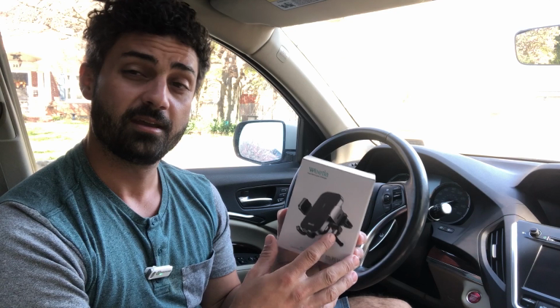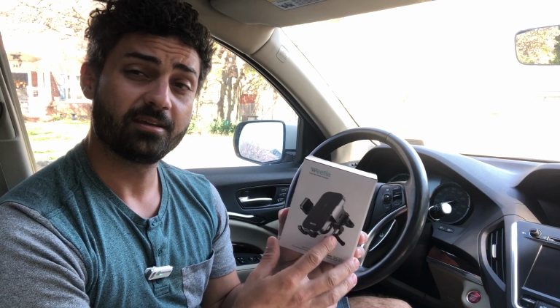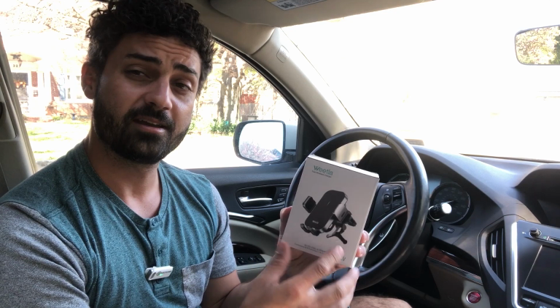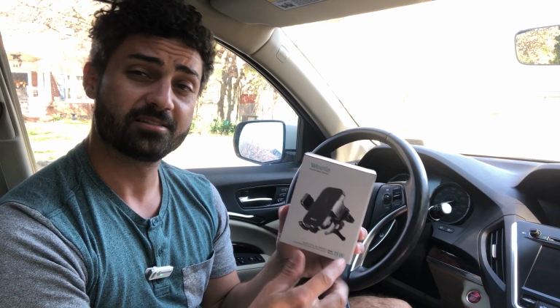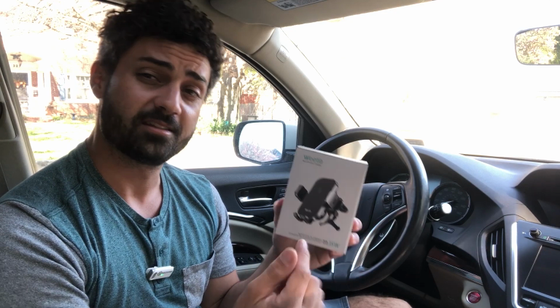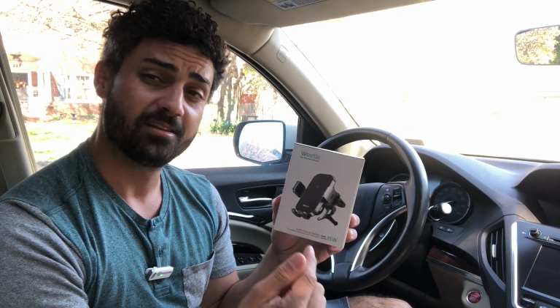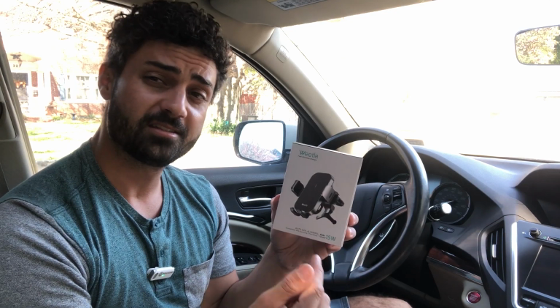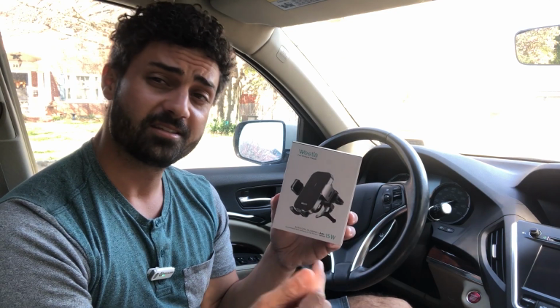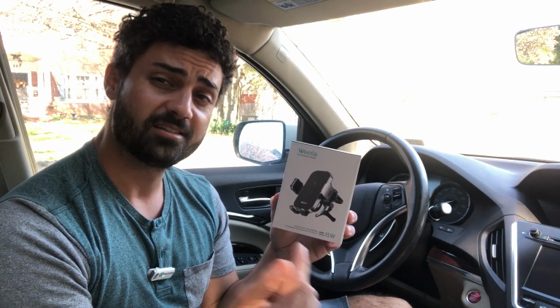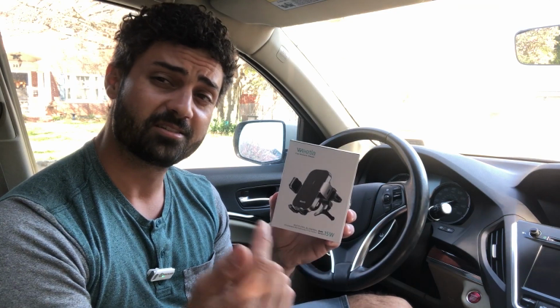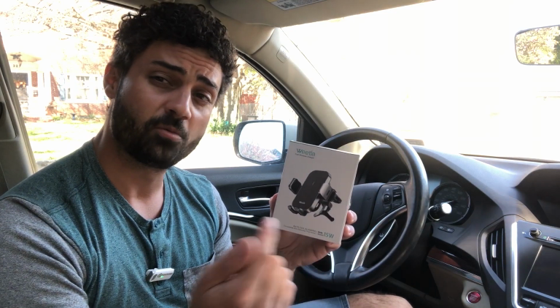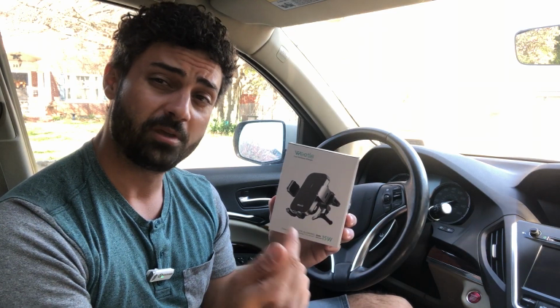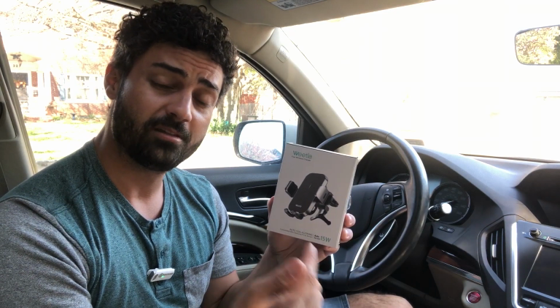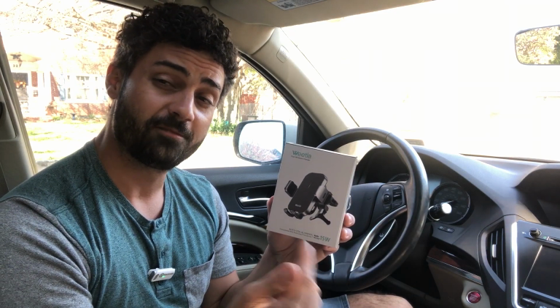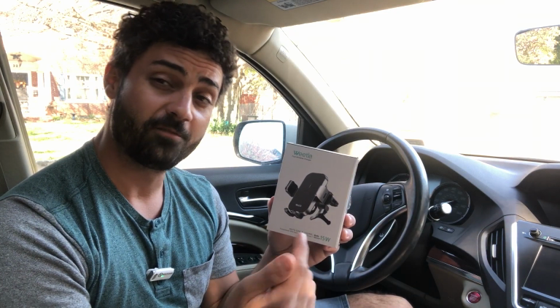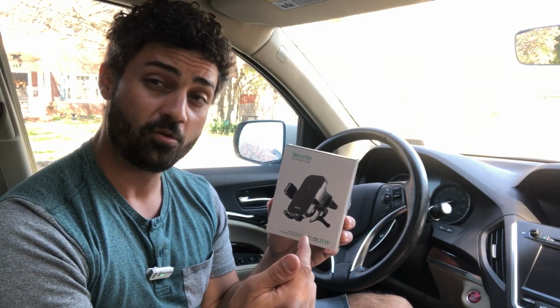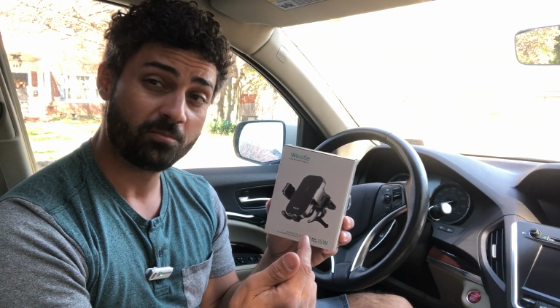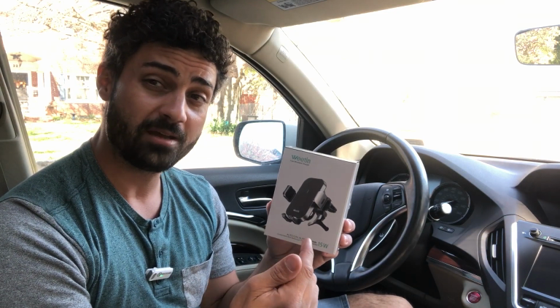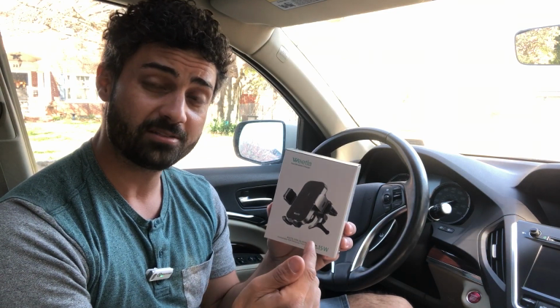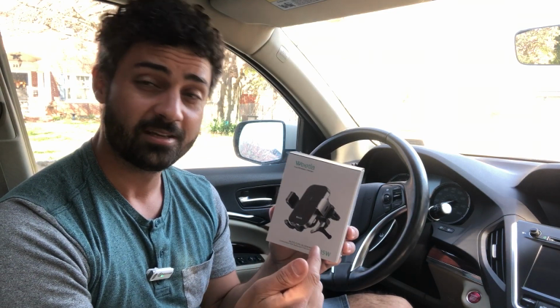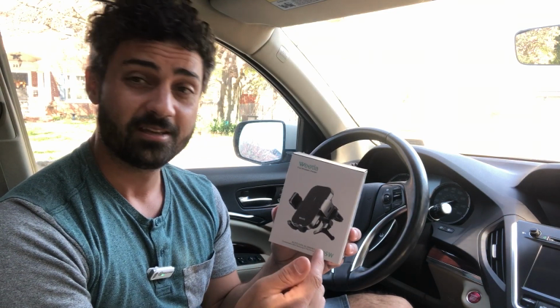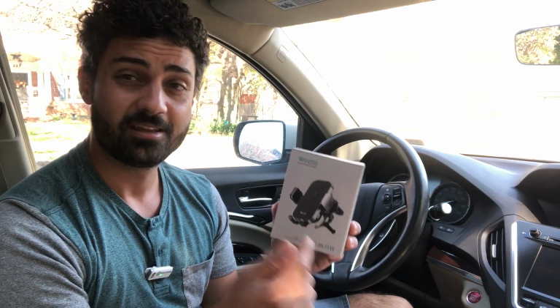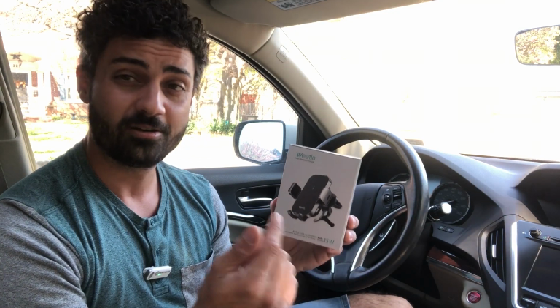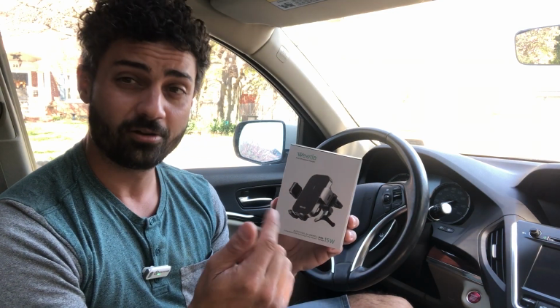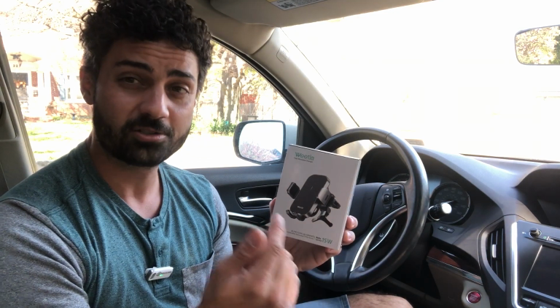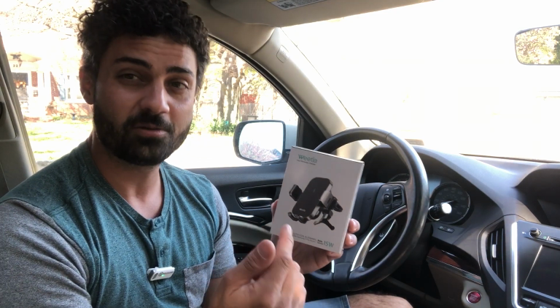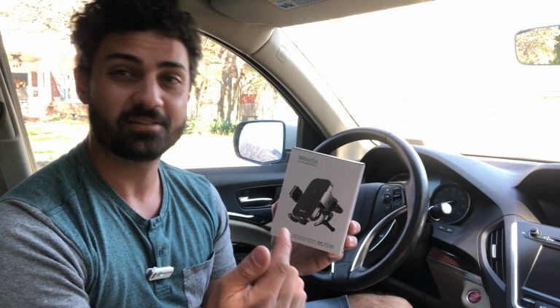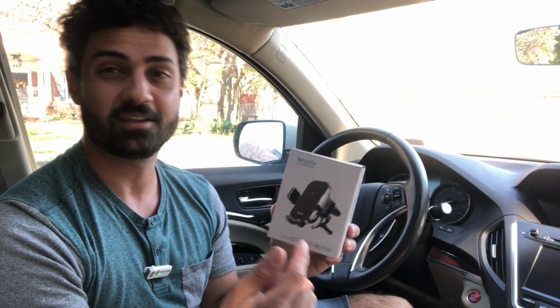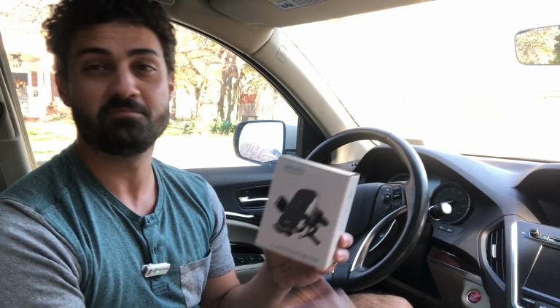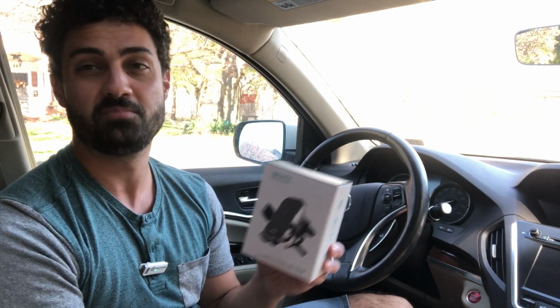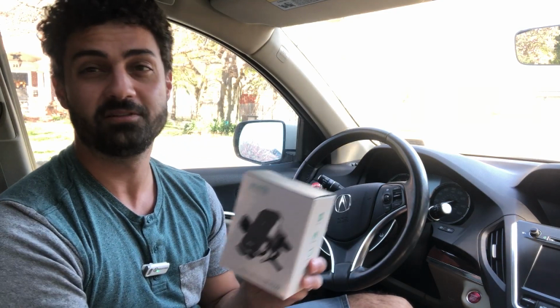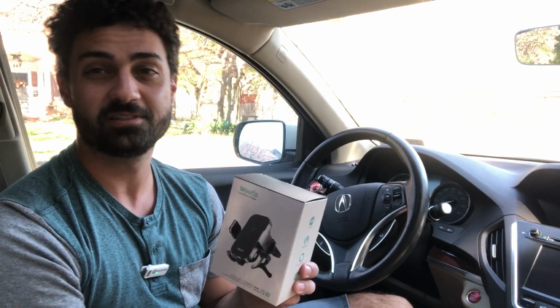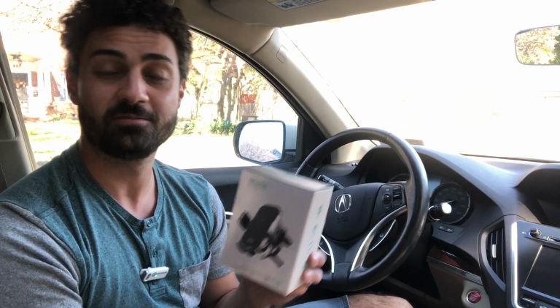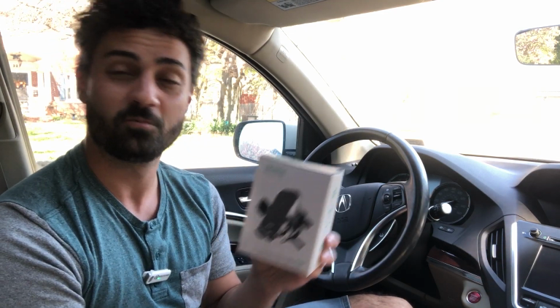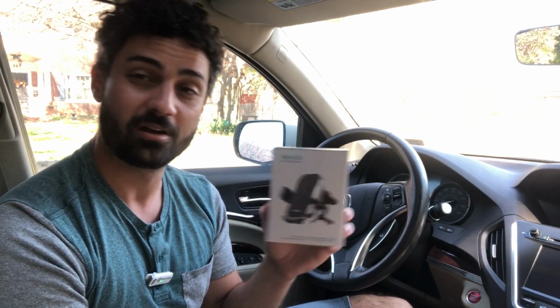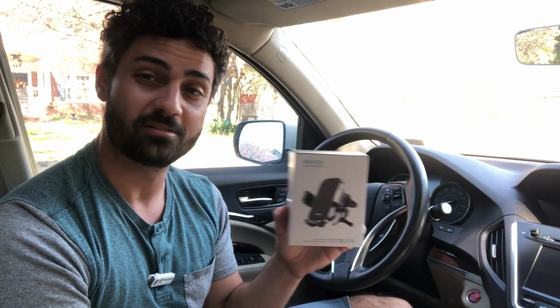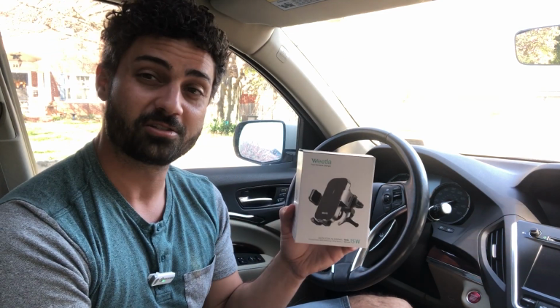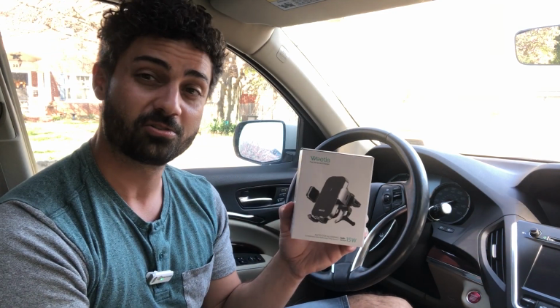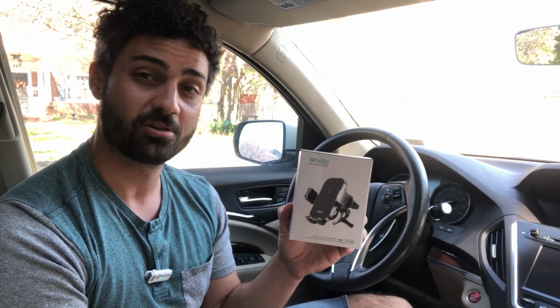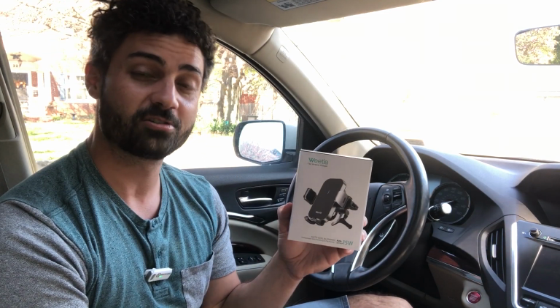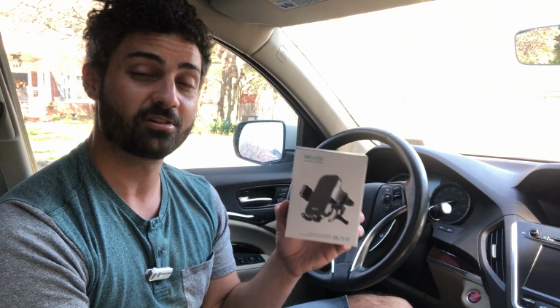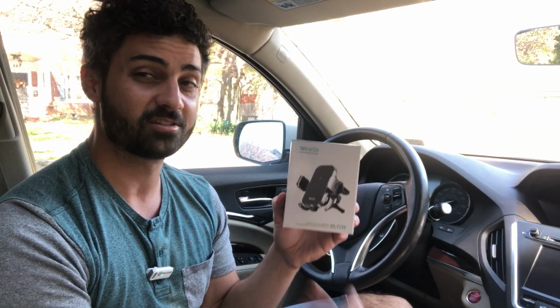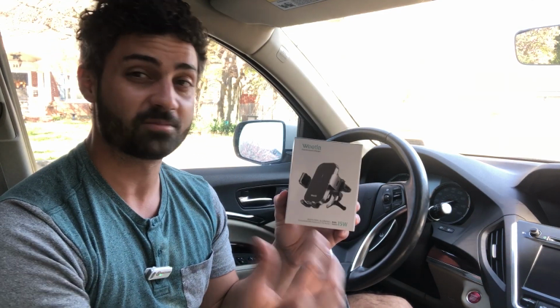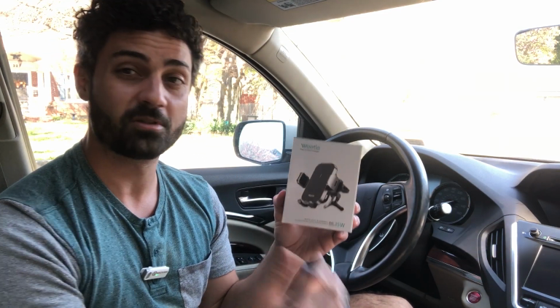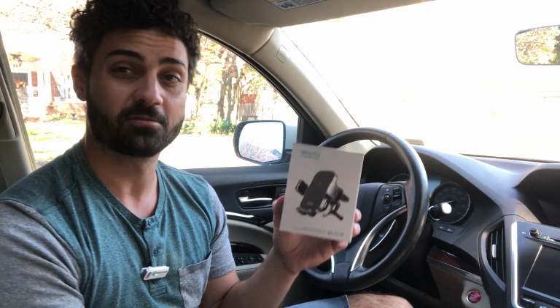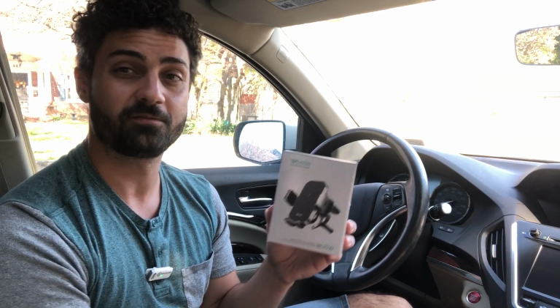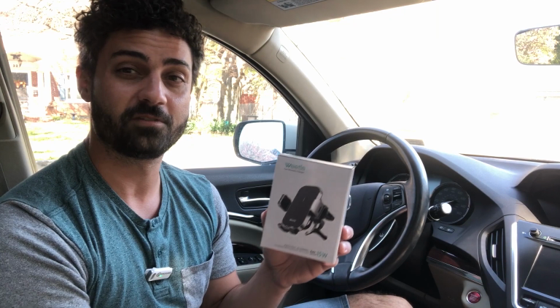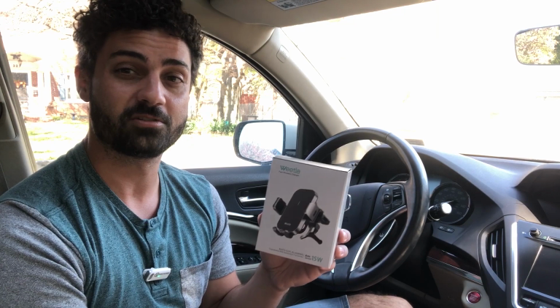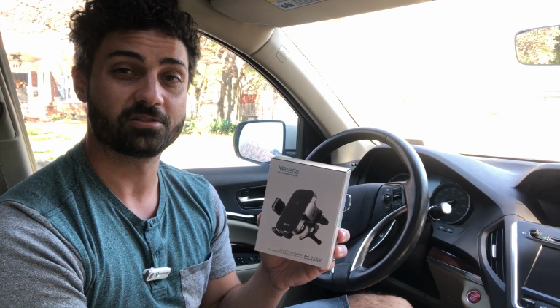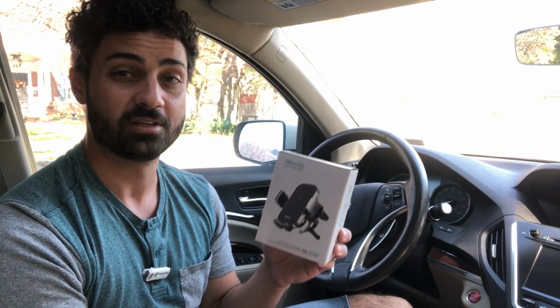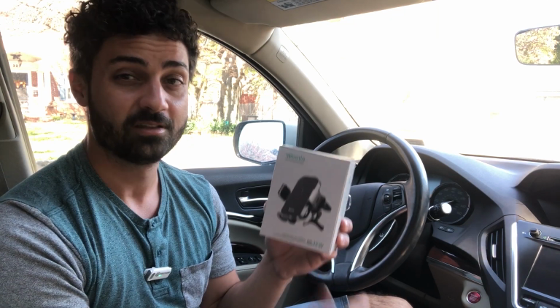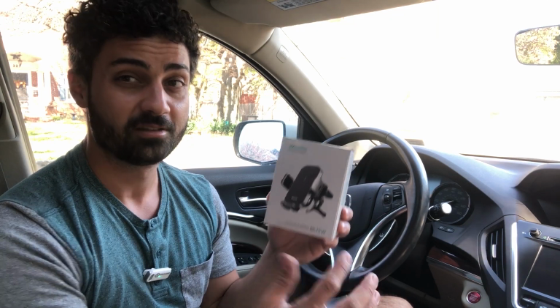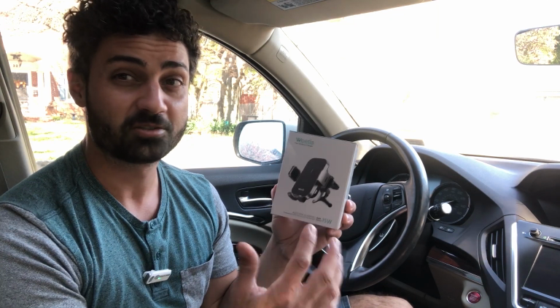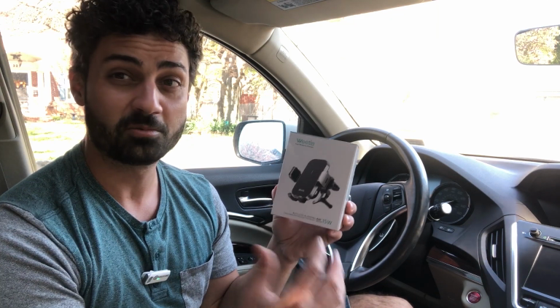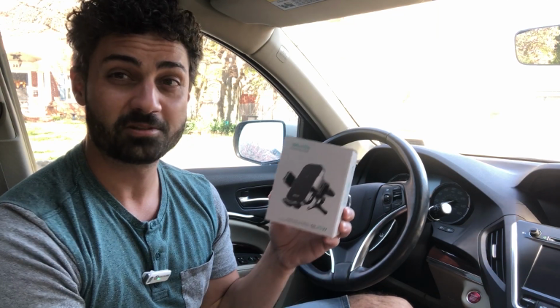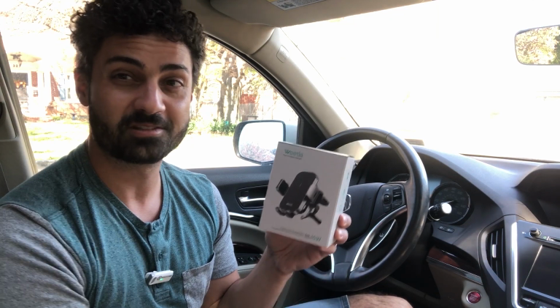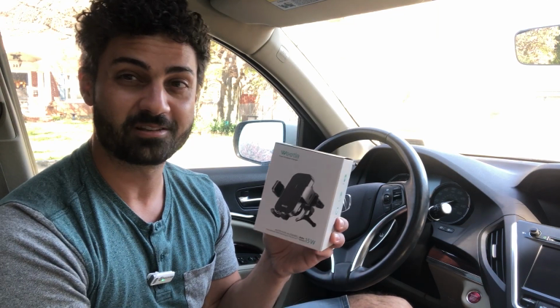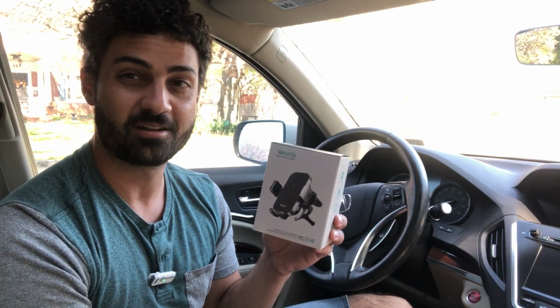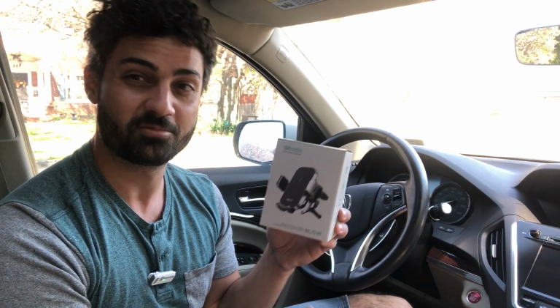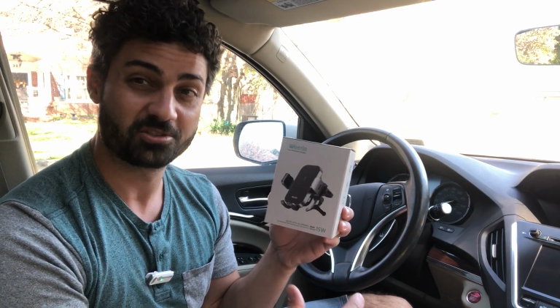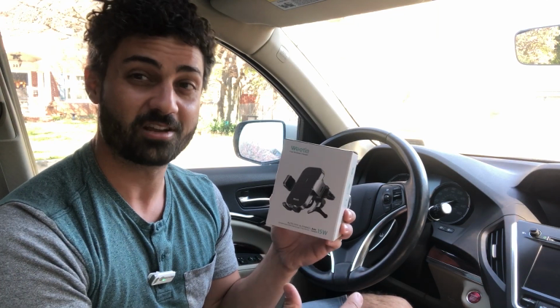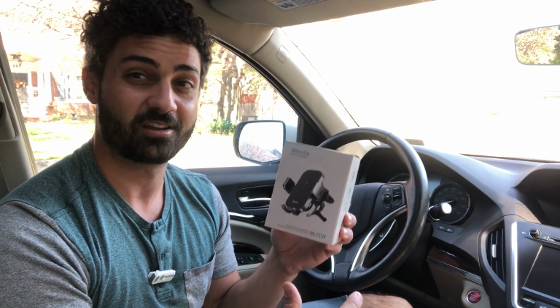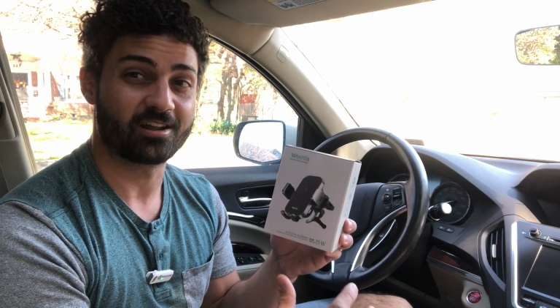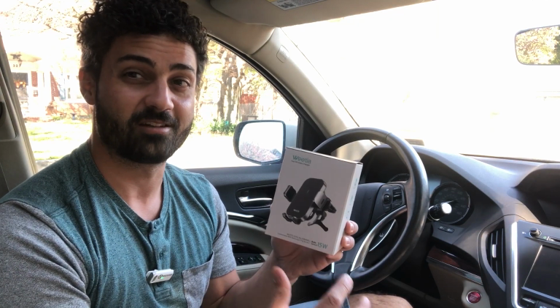Hey guys, this is the Wheatla phone mount. It also has a built-in wireless charger and some other great features. Let's open this thing up and check it out.